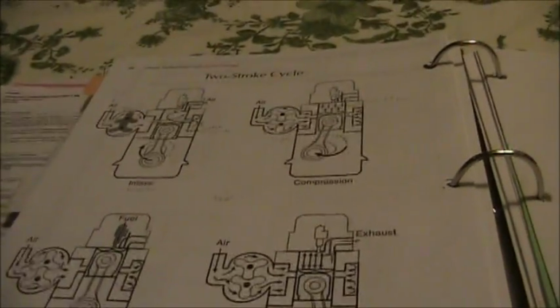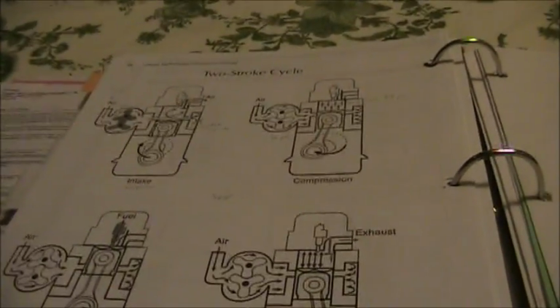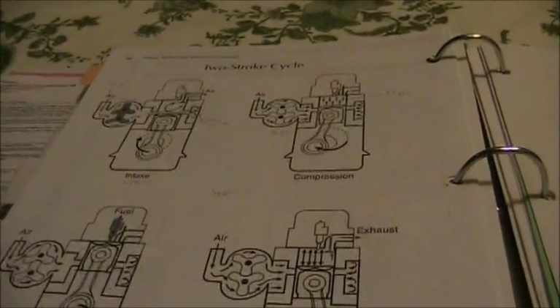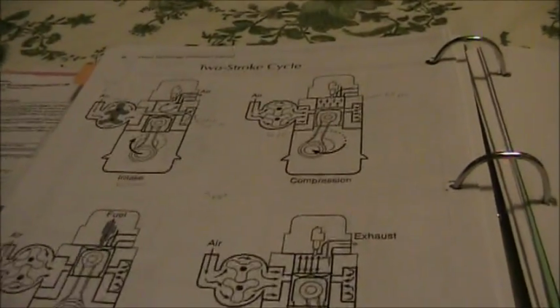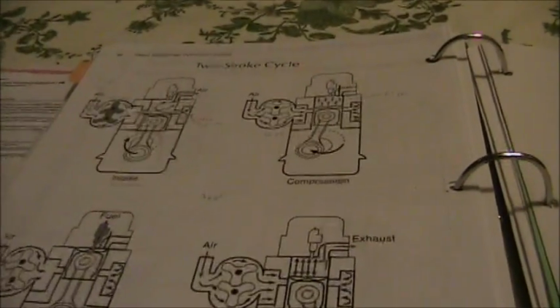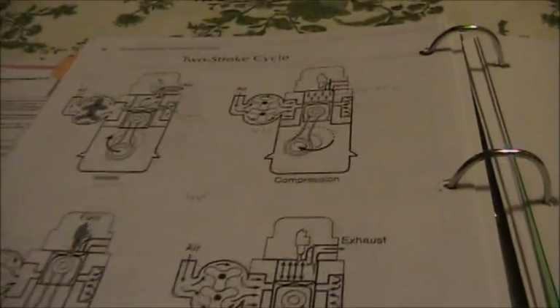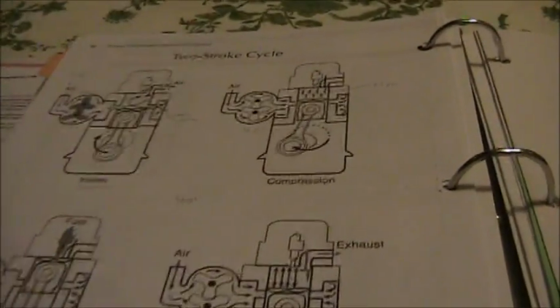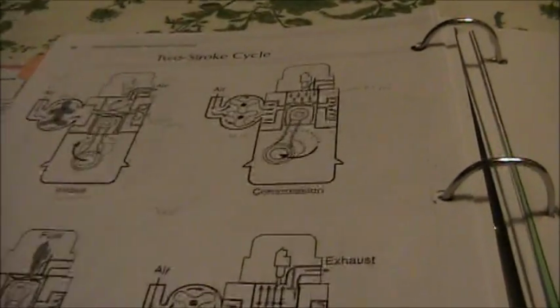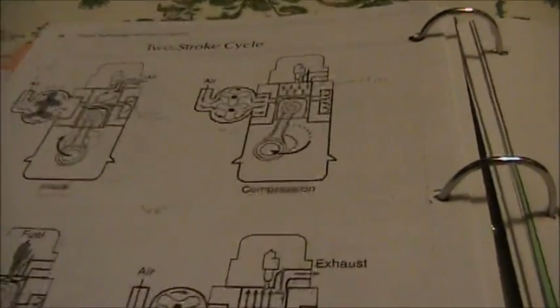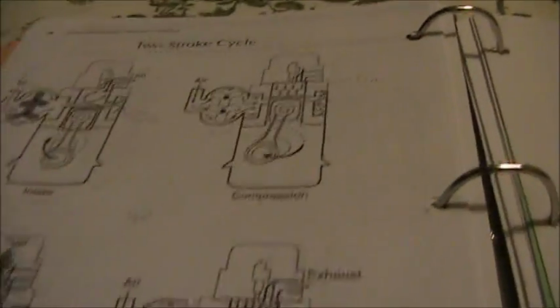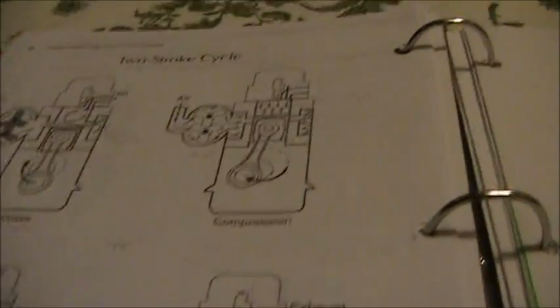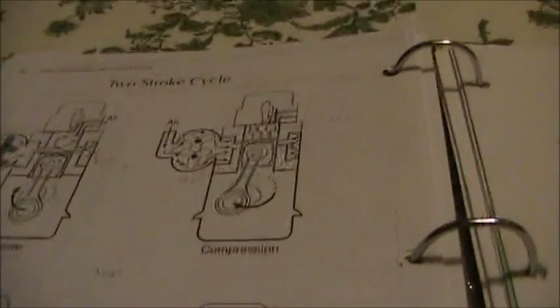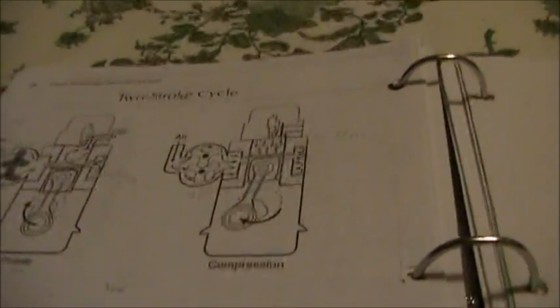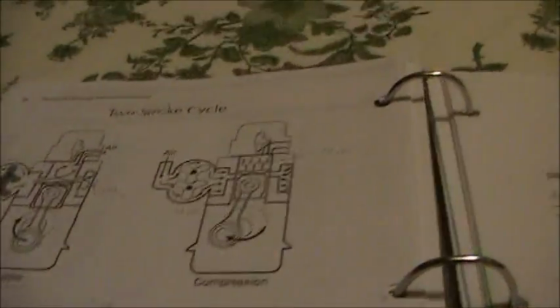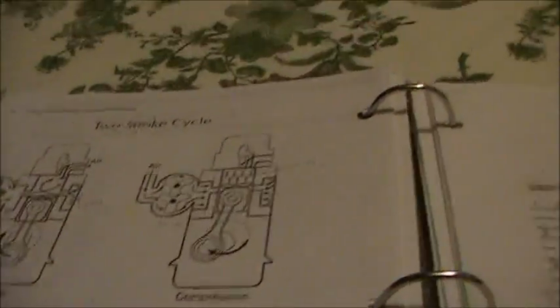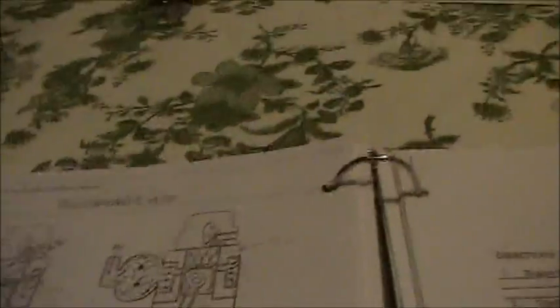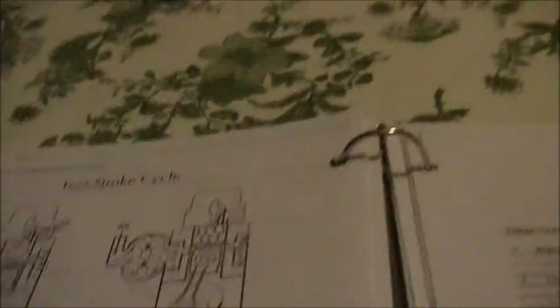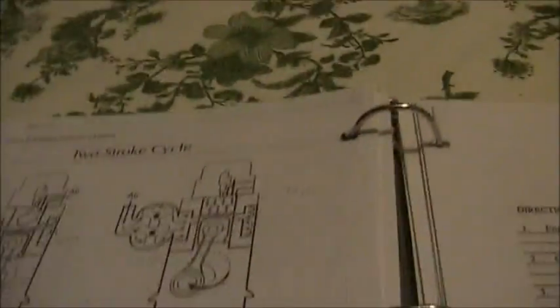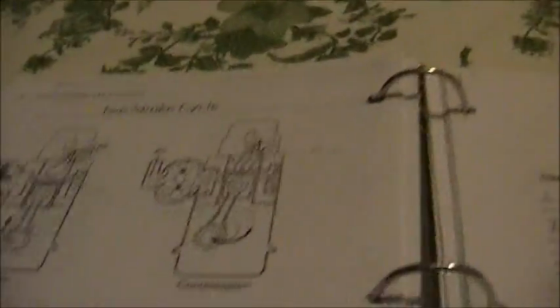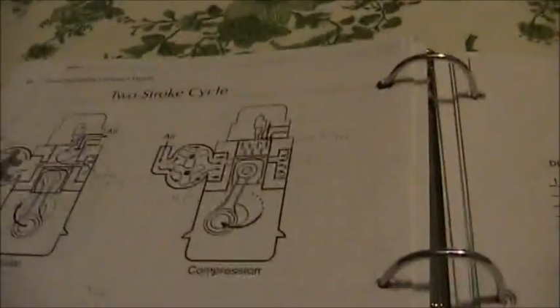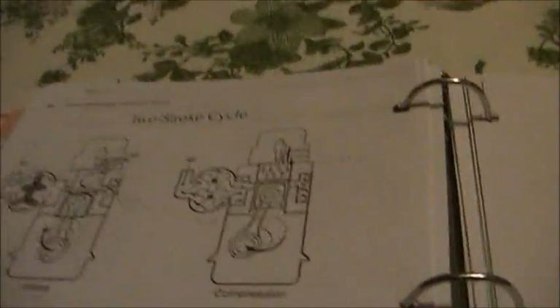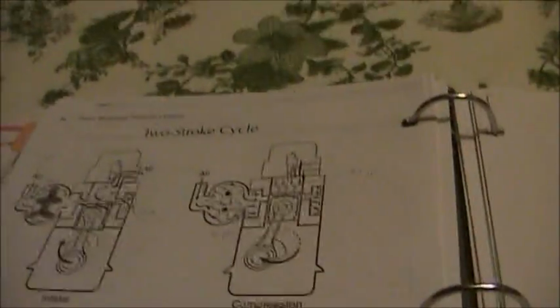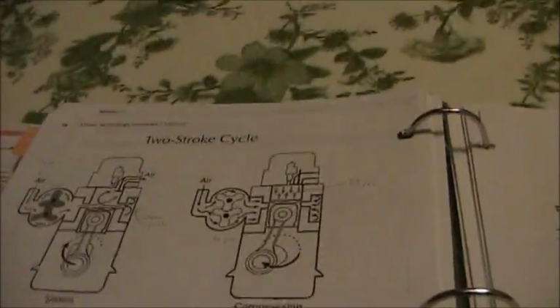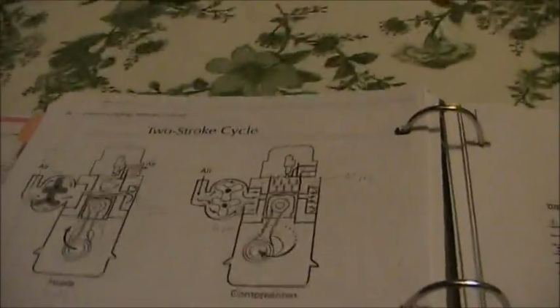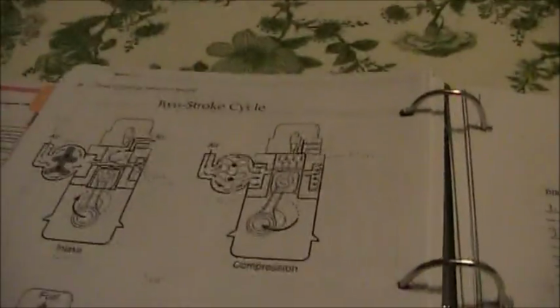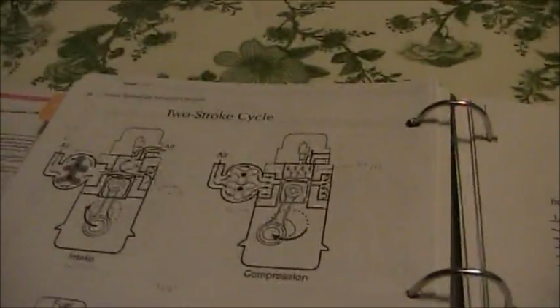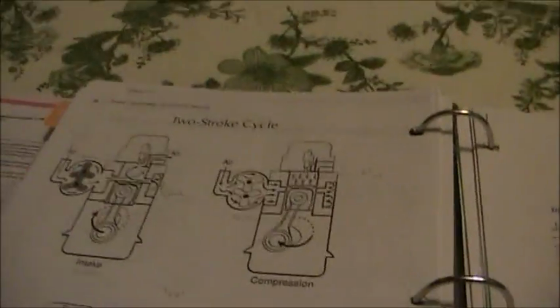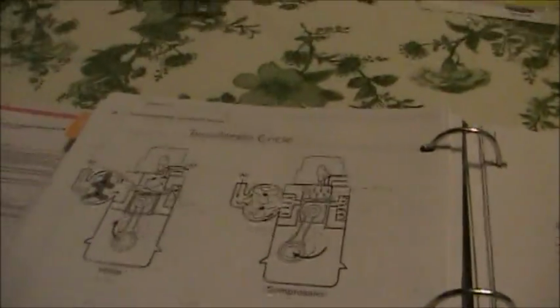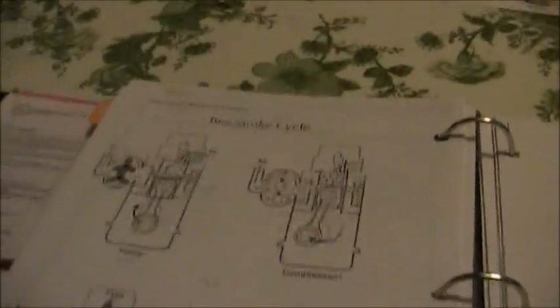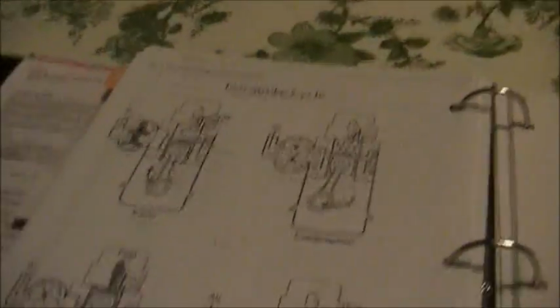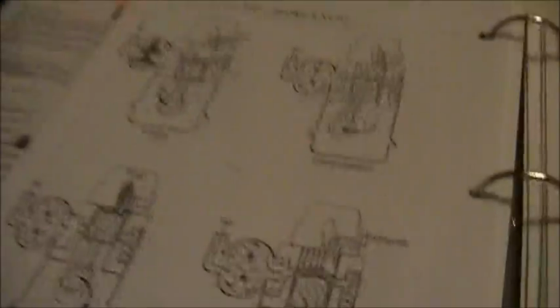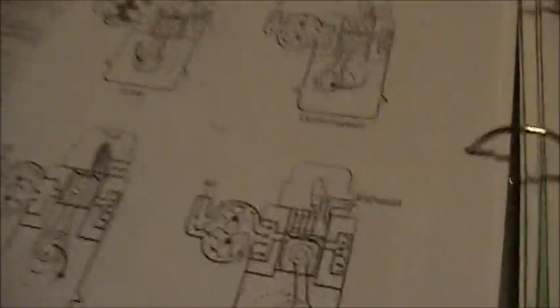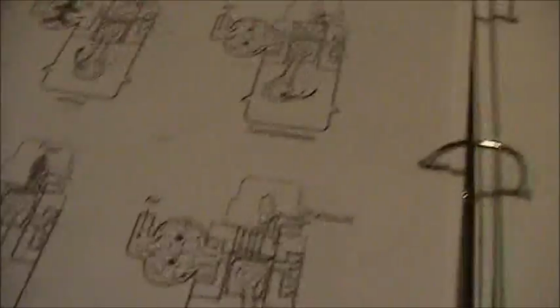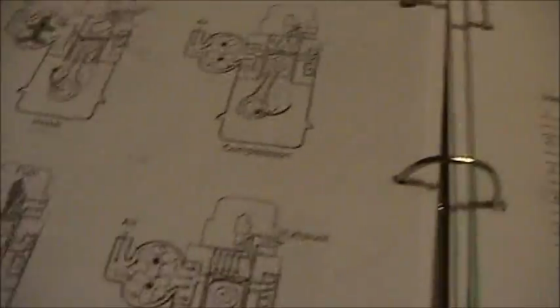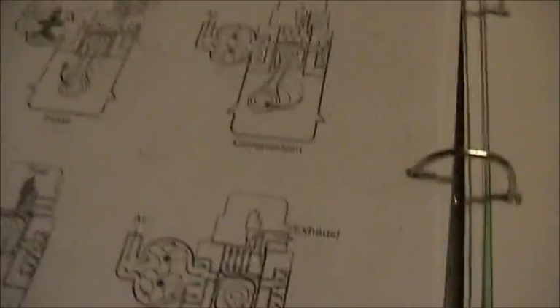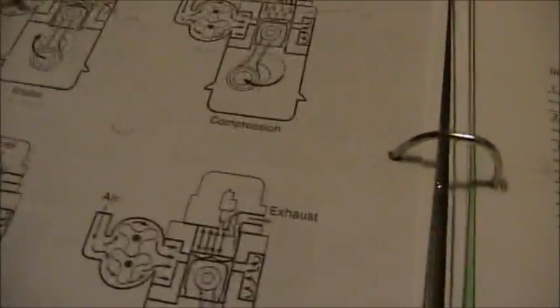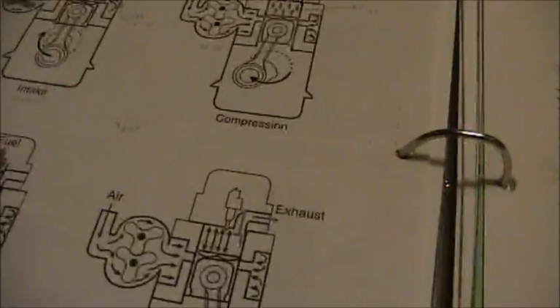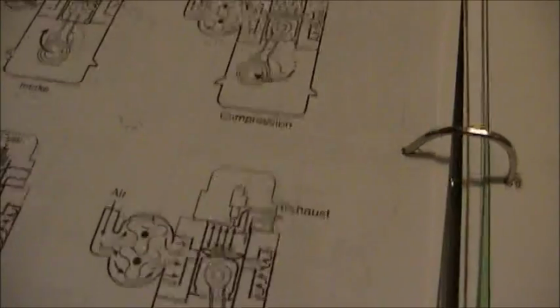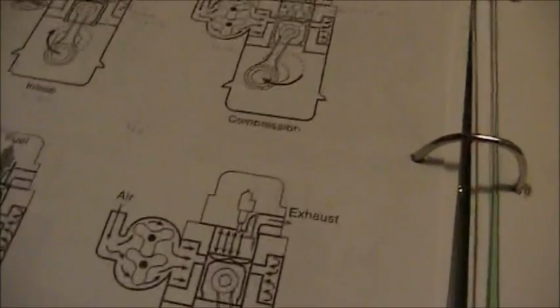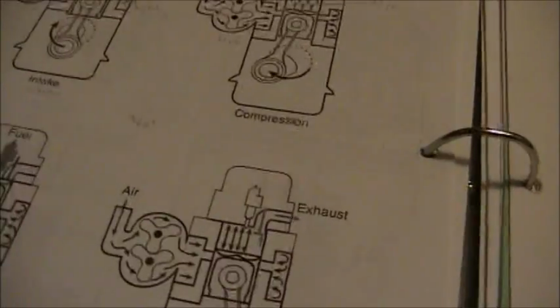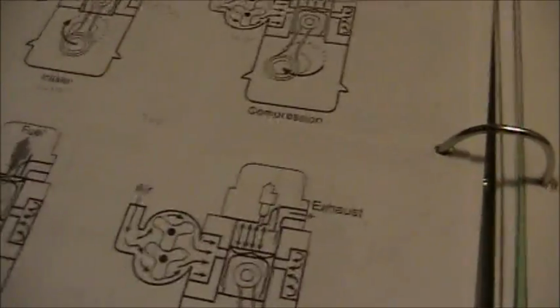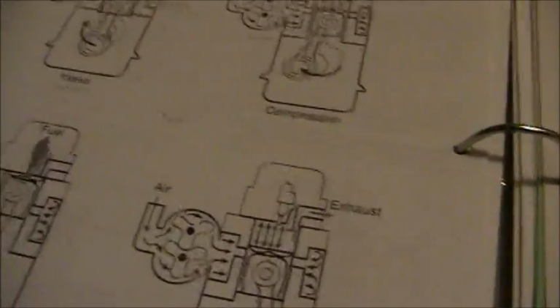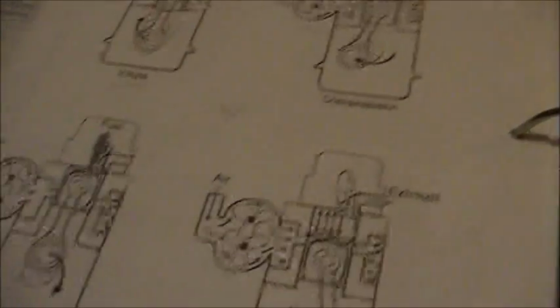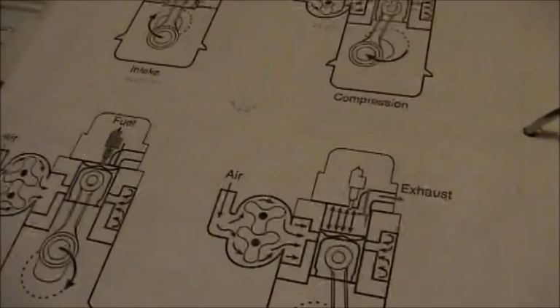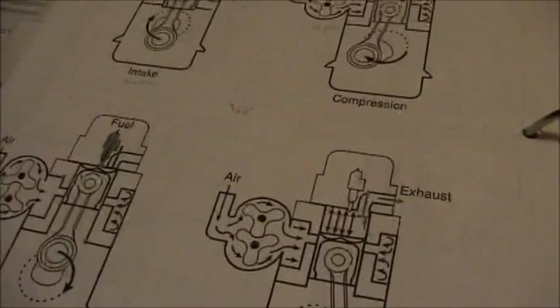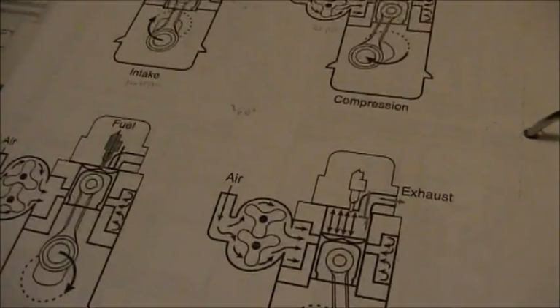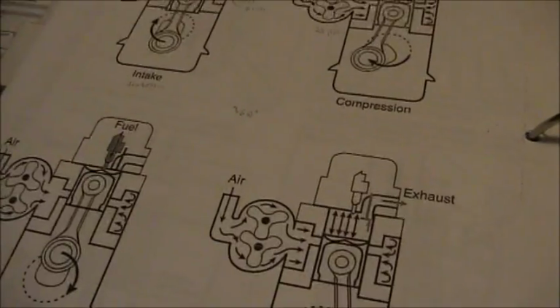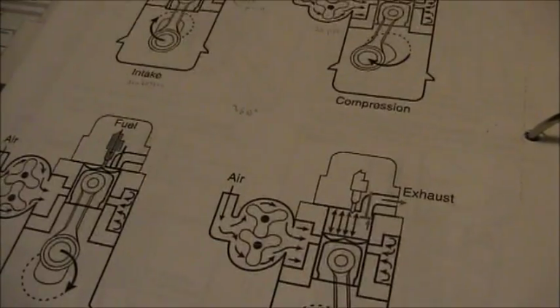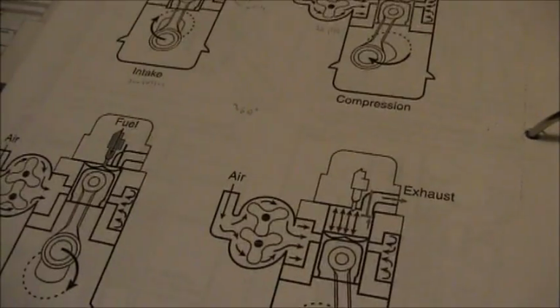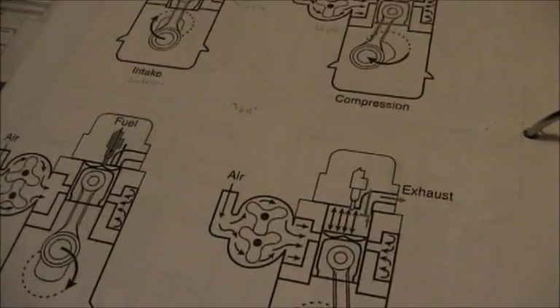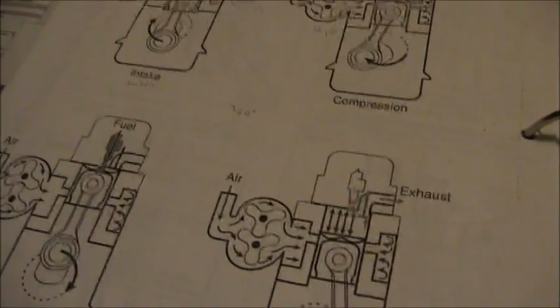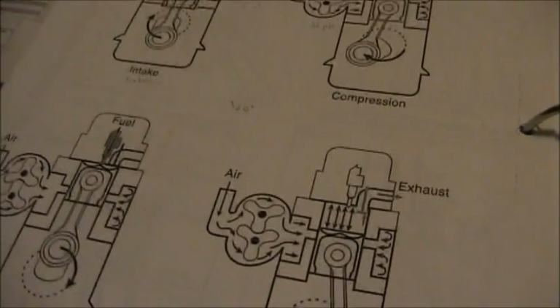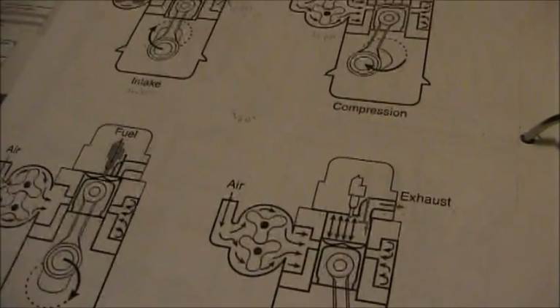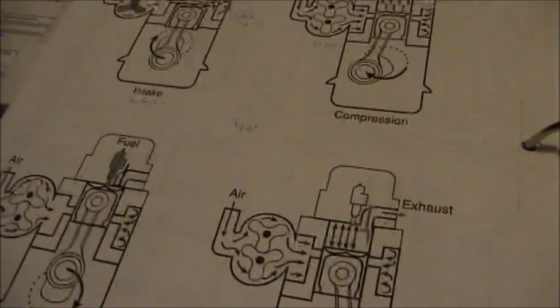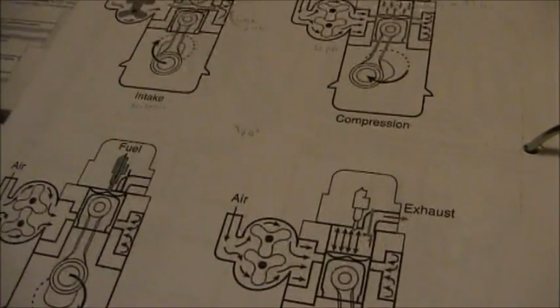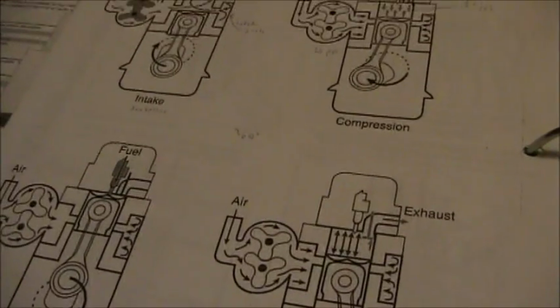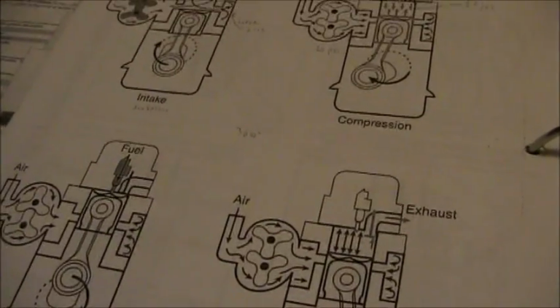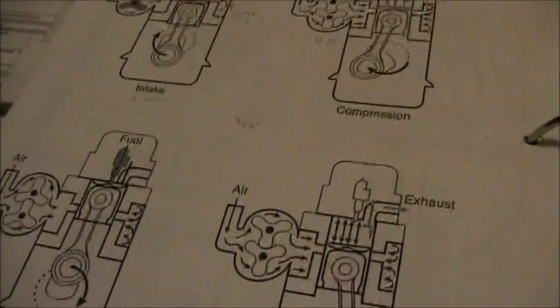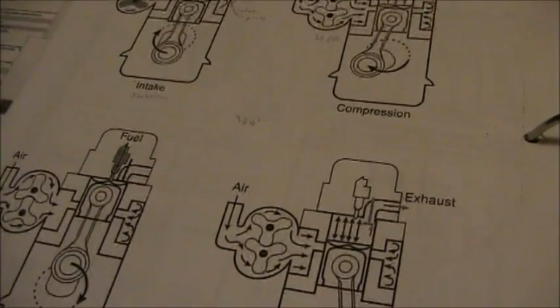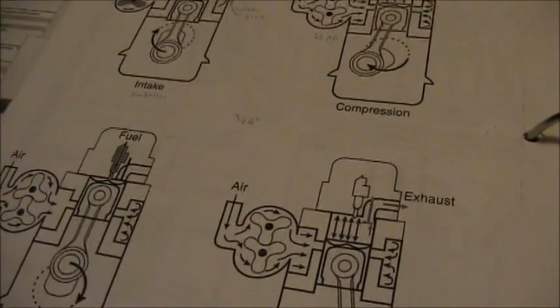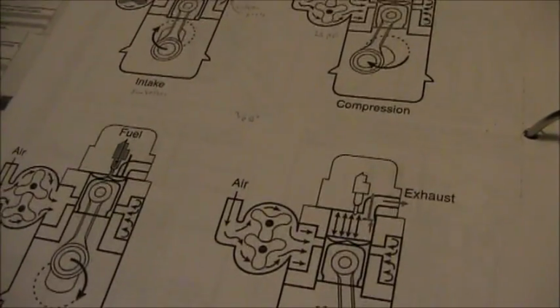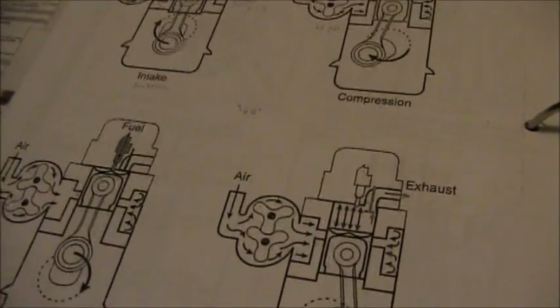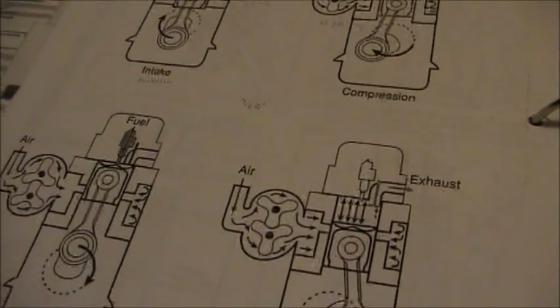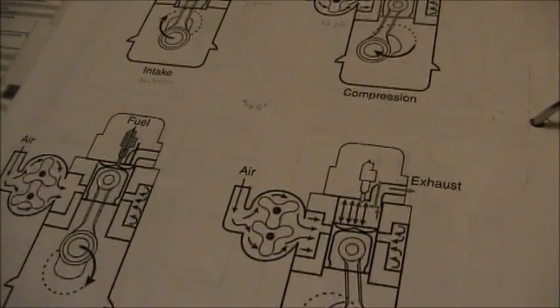I don't have much else to do right now, so I figure I should share my knowledge of two-stroke diesel engines.